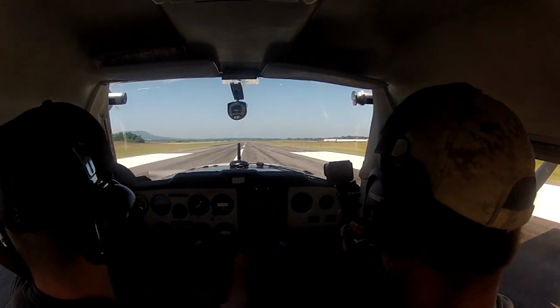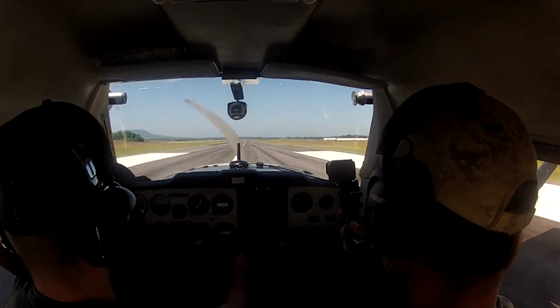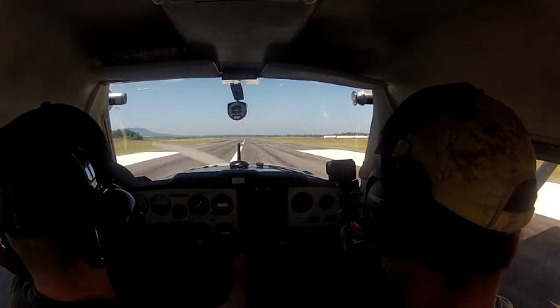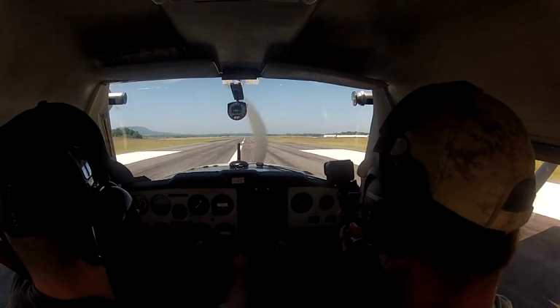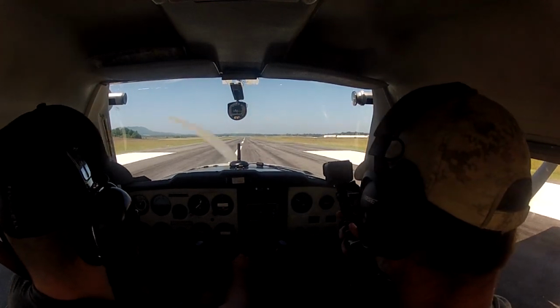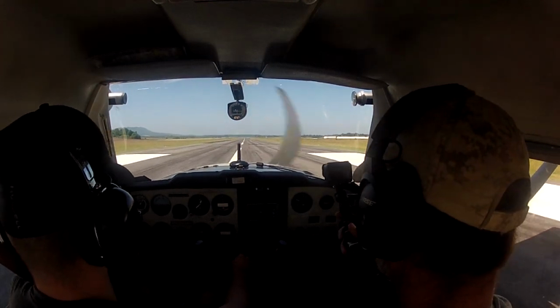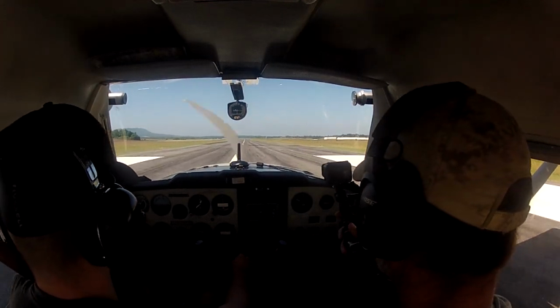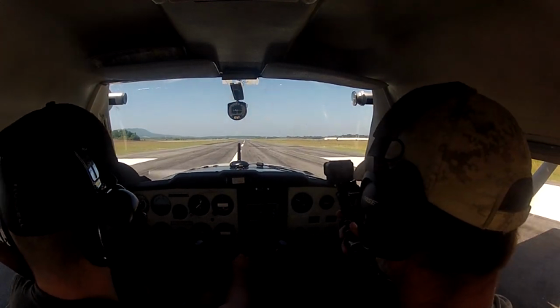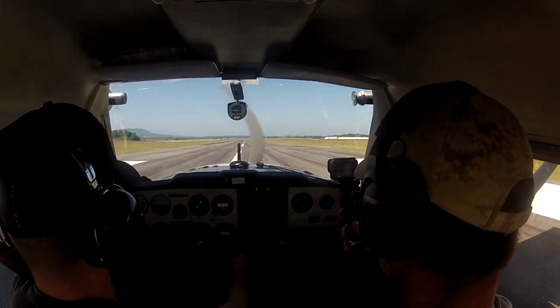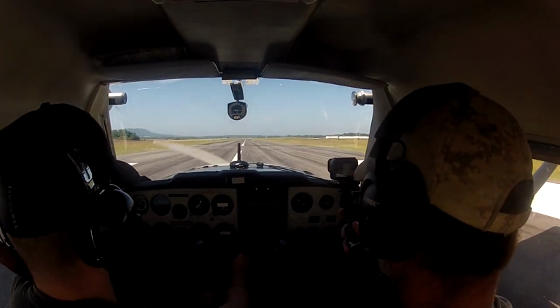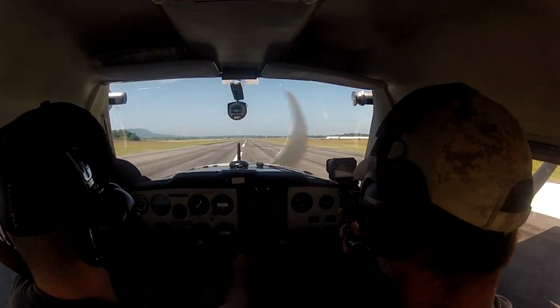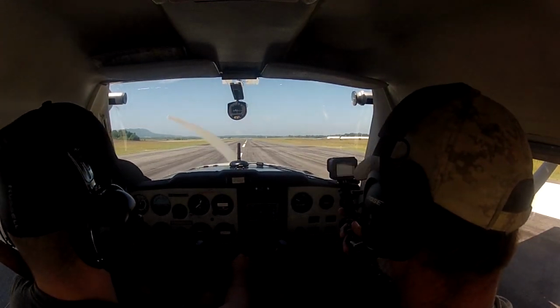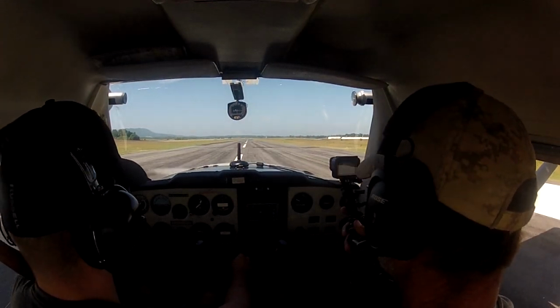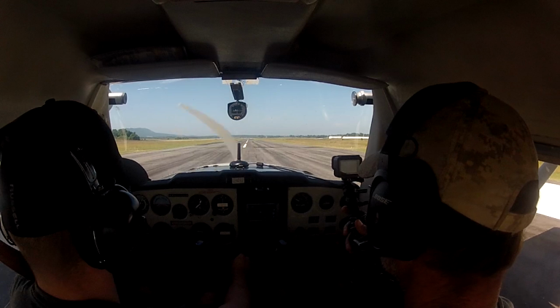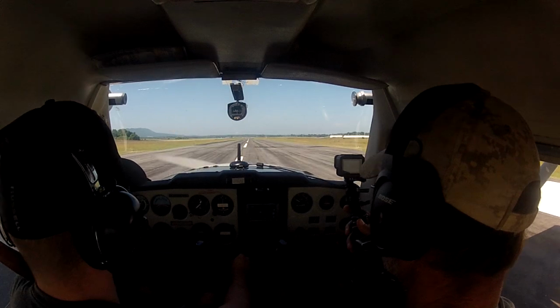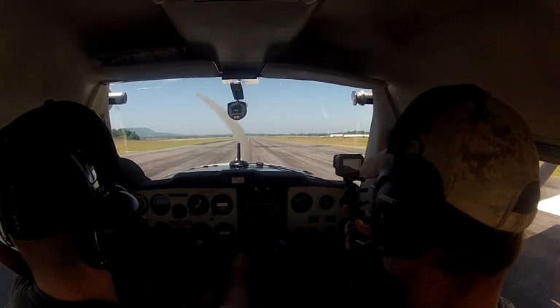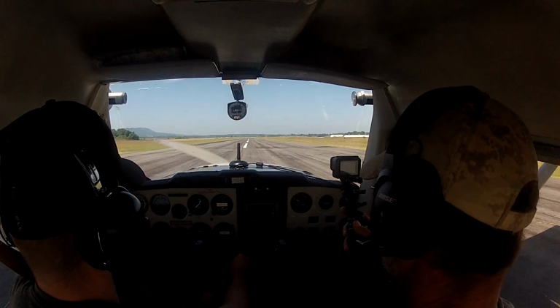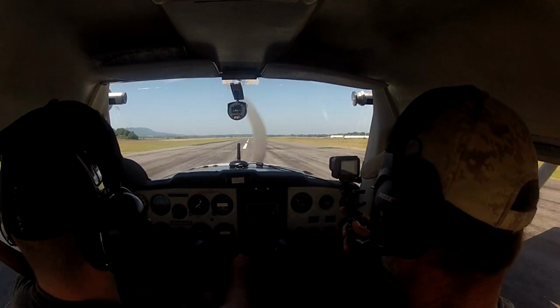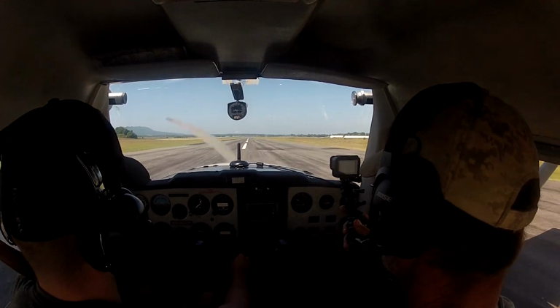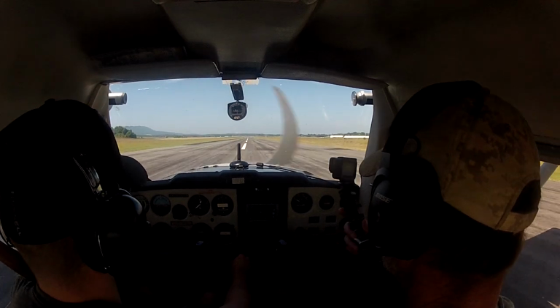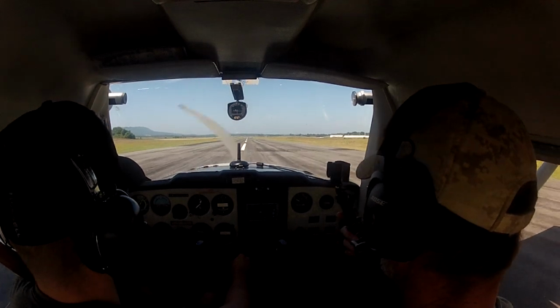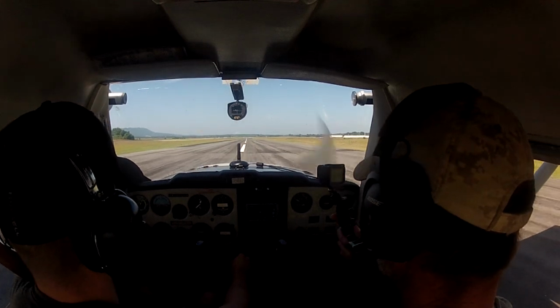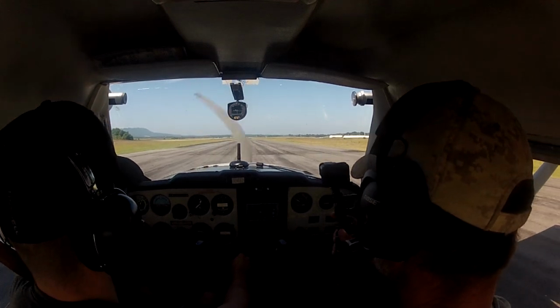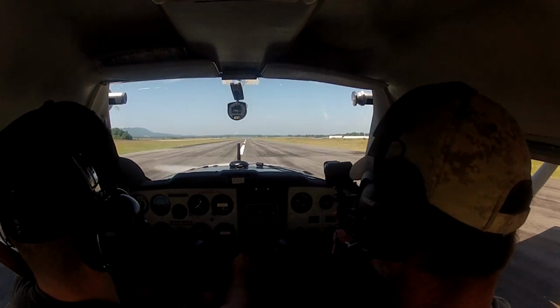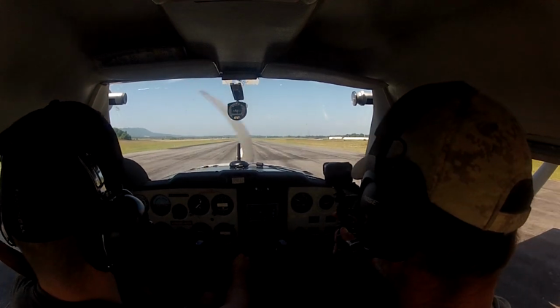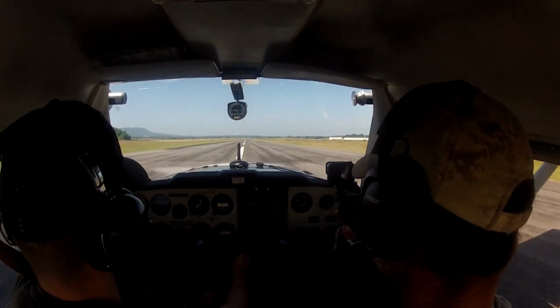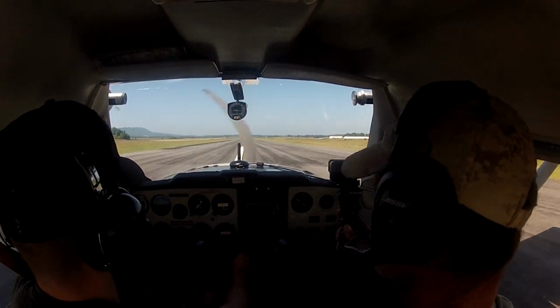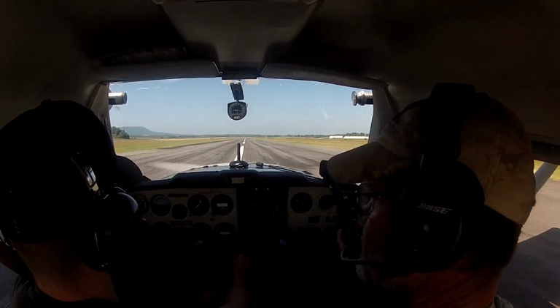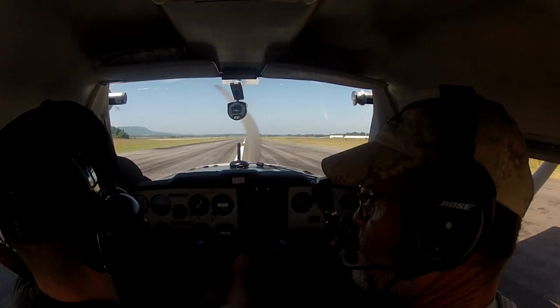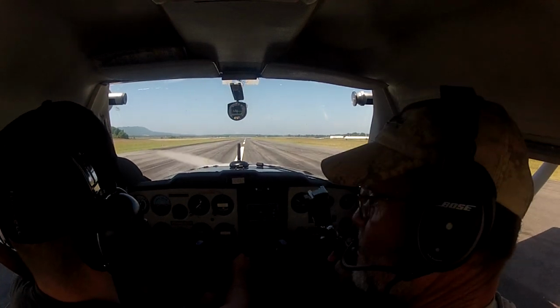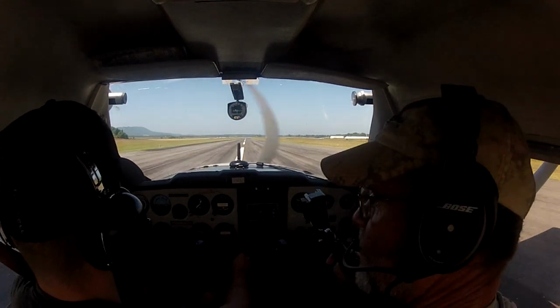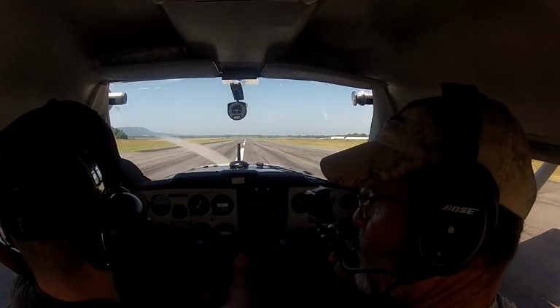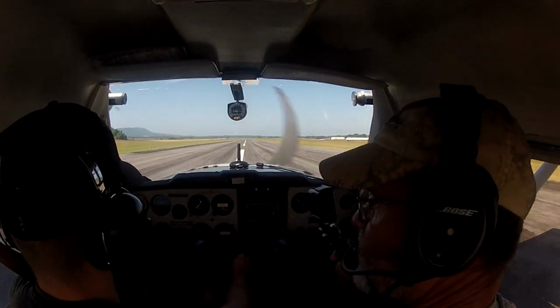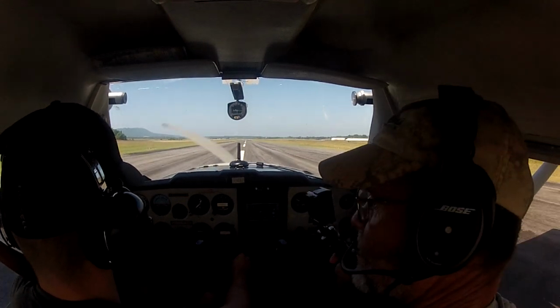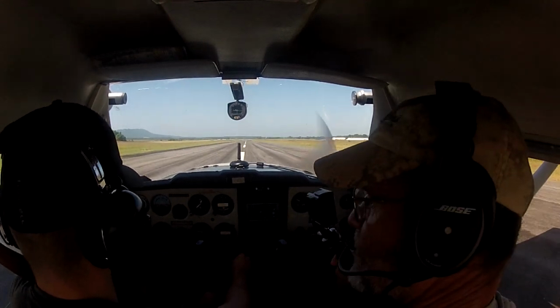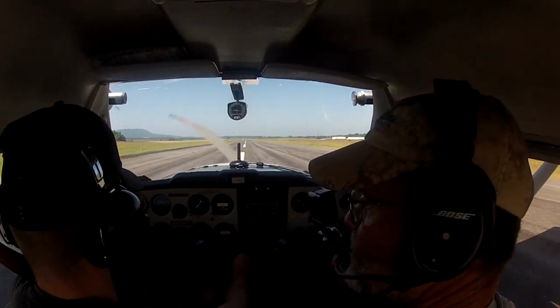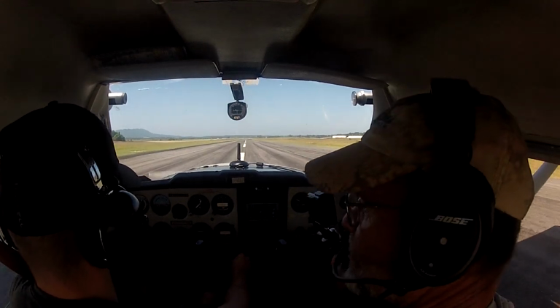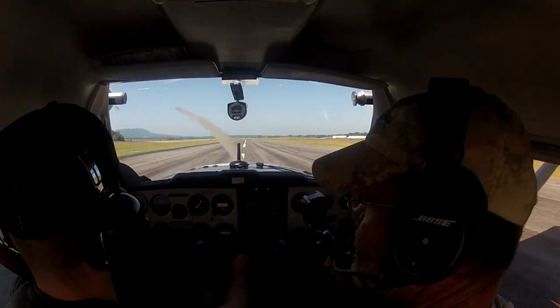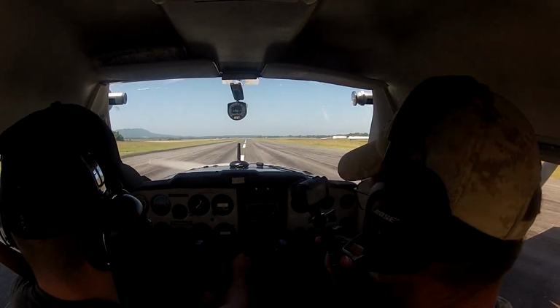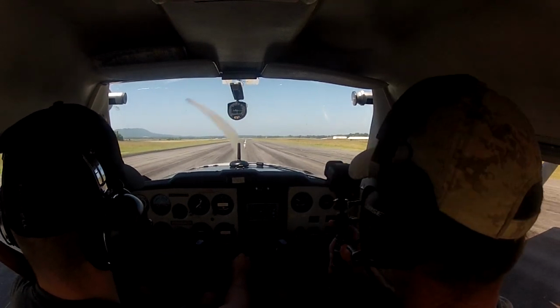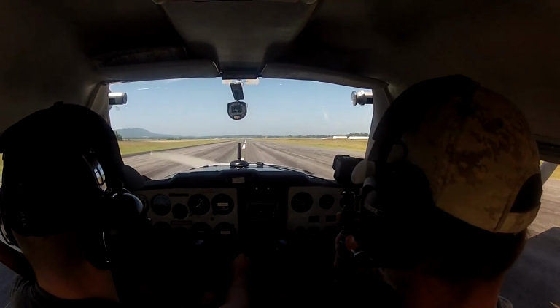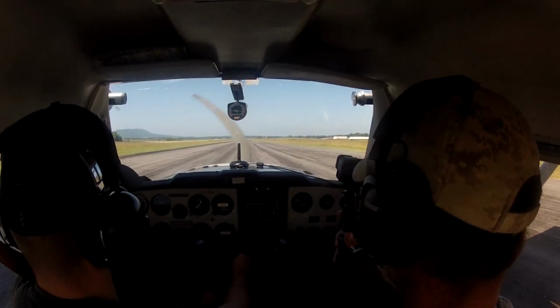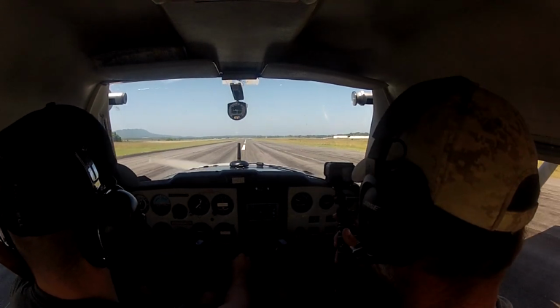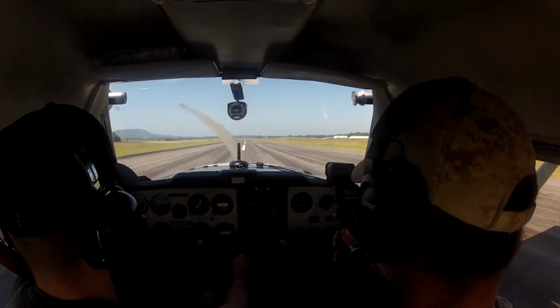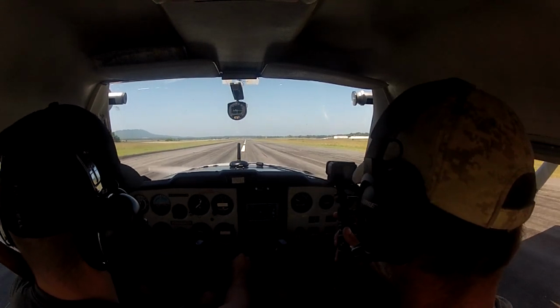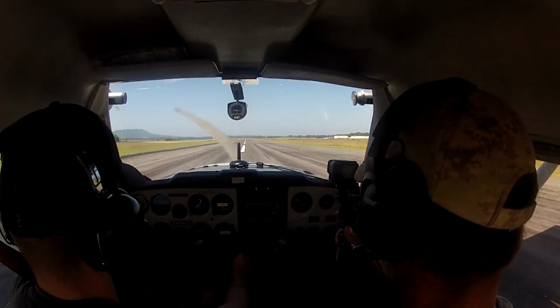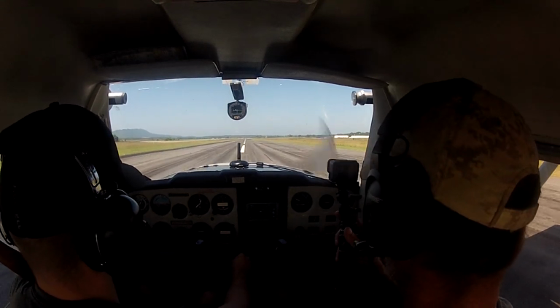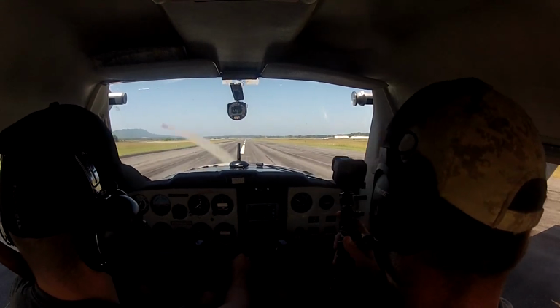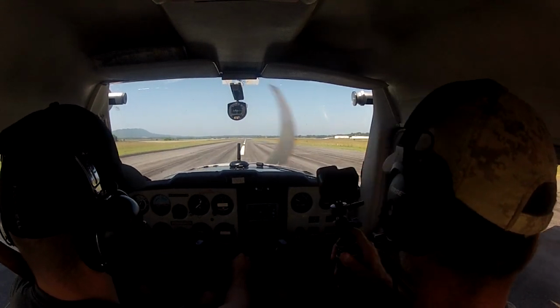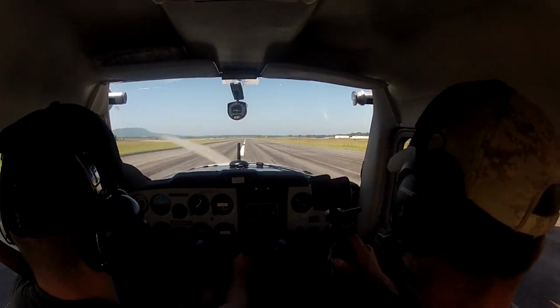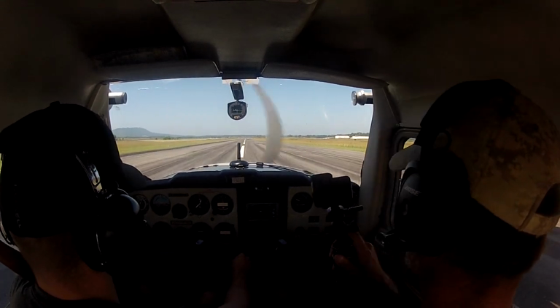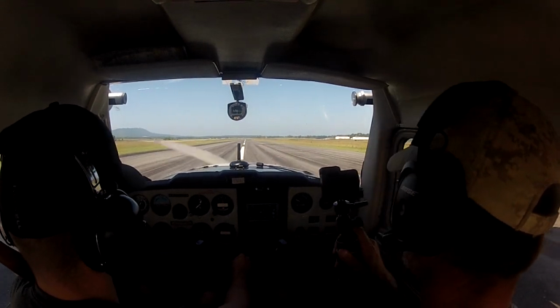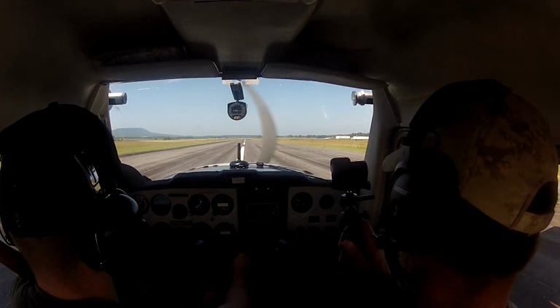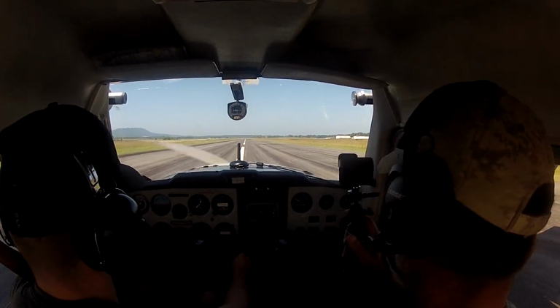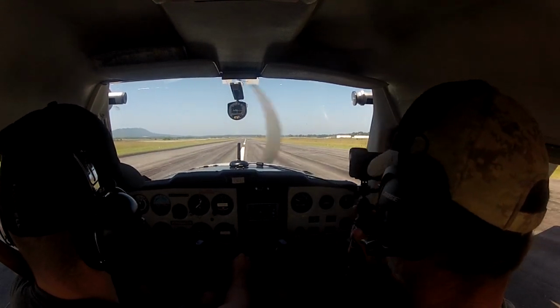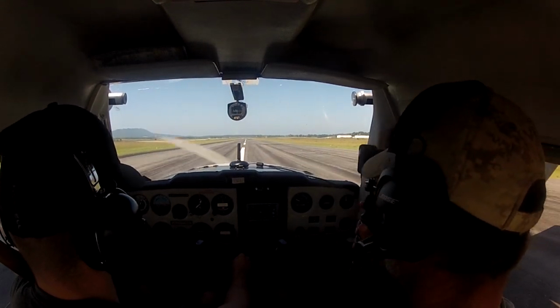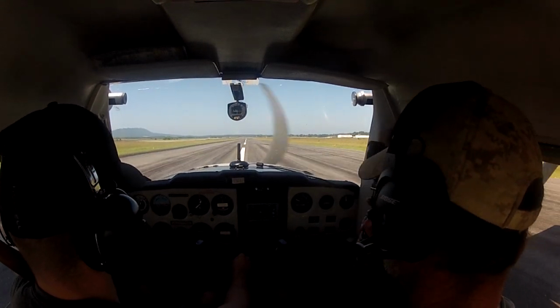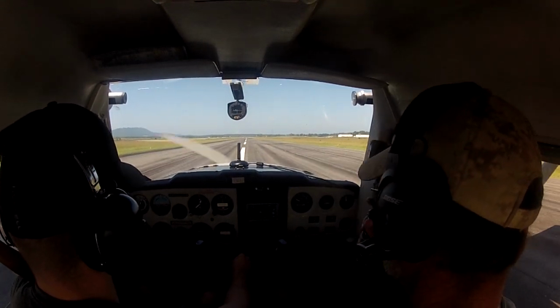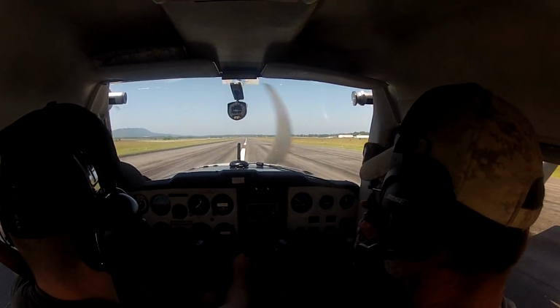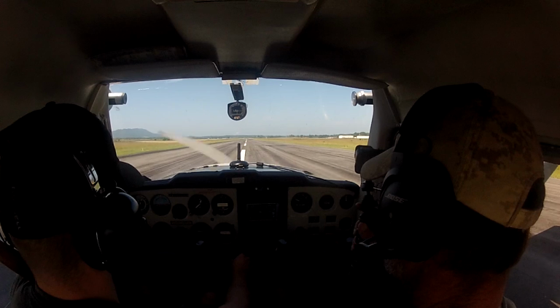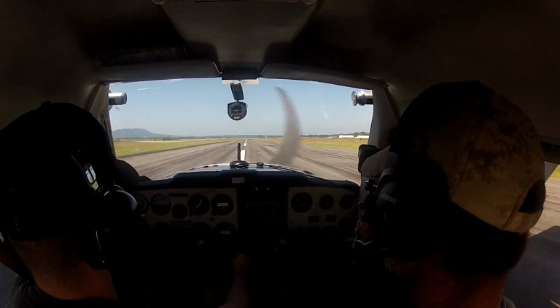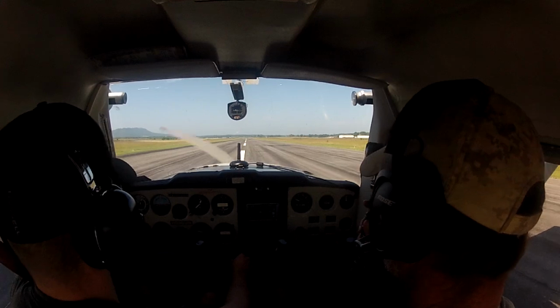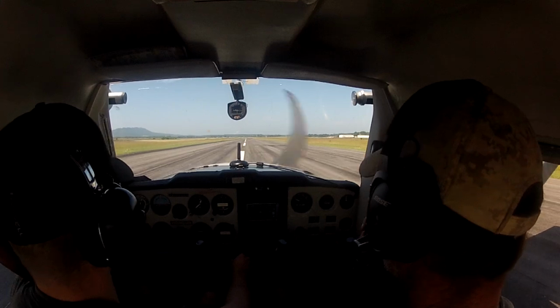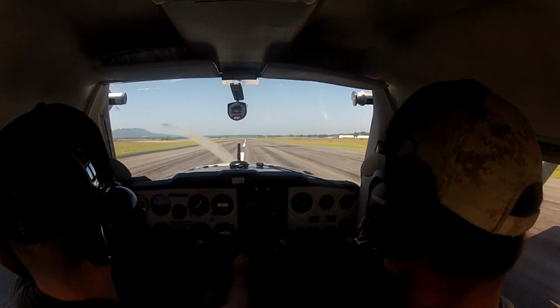That's all there is to it. If I can do it, if Logan can do it, you can do it too.